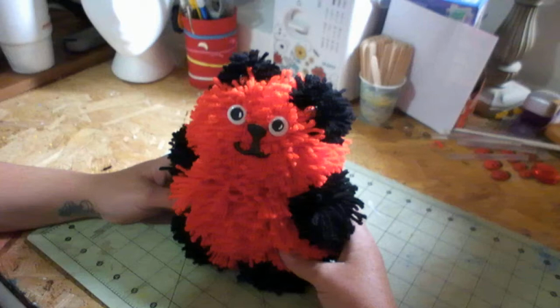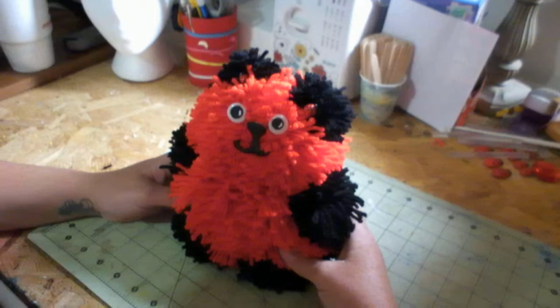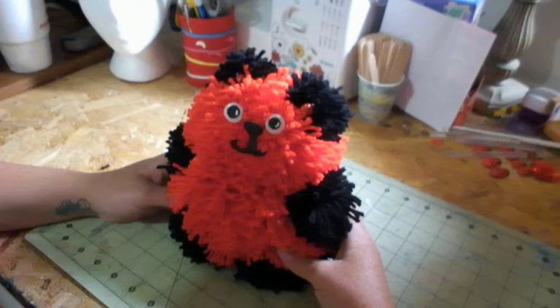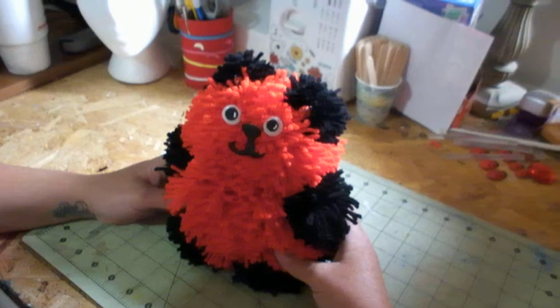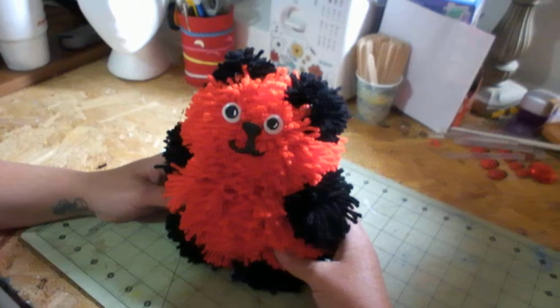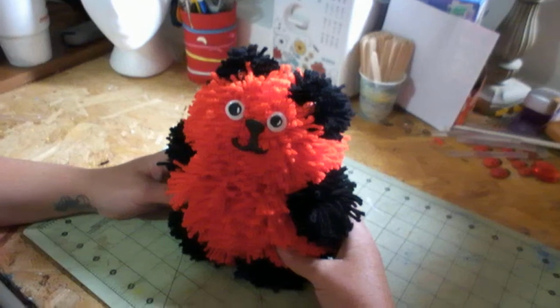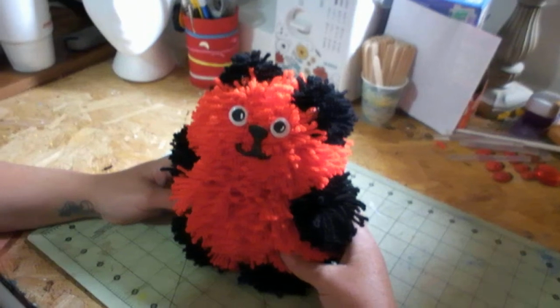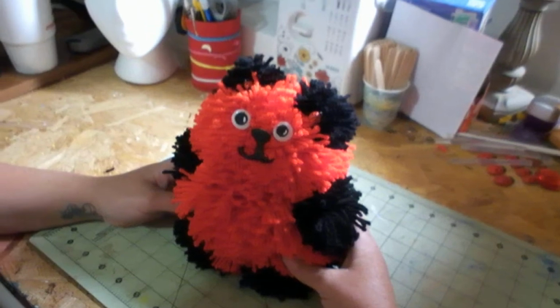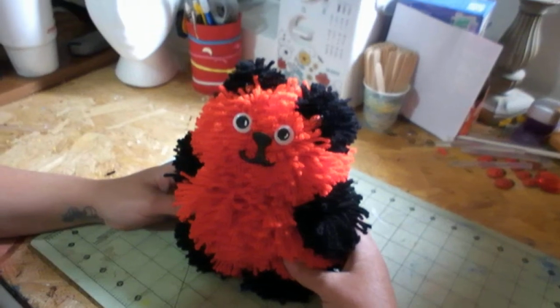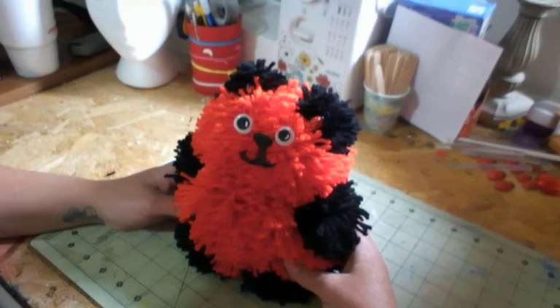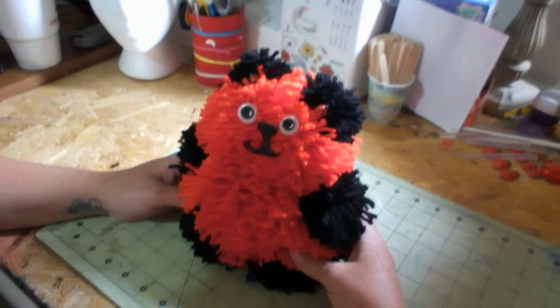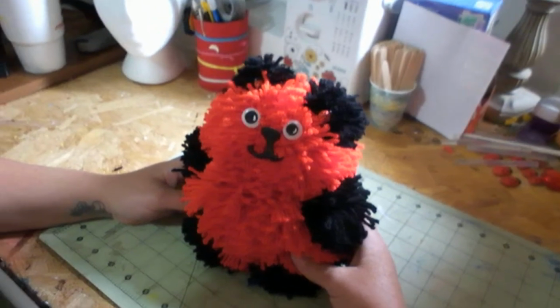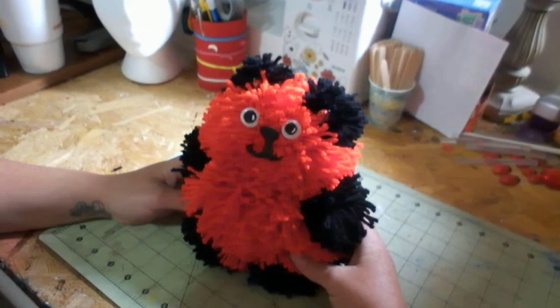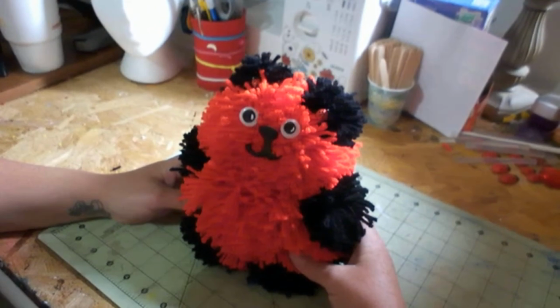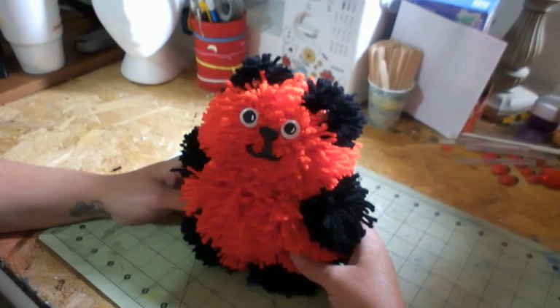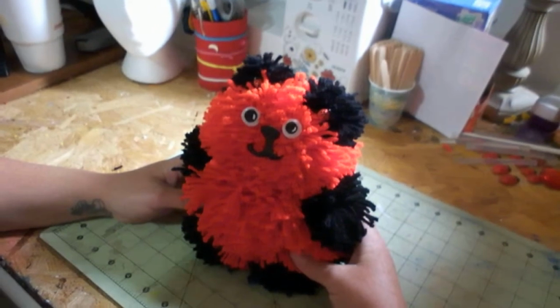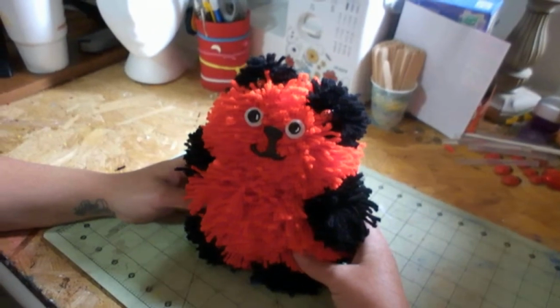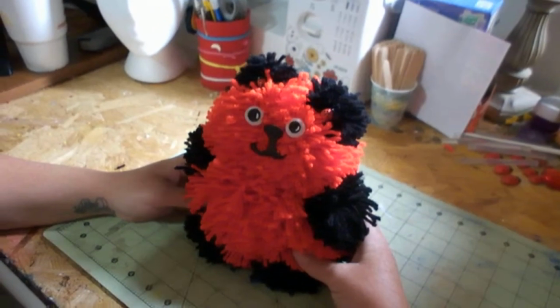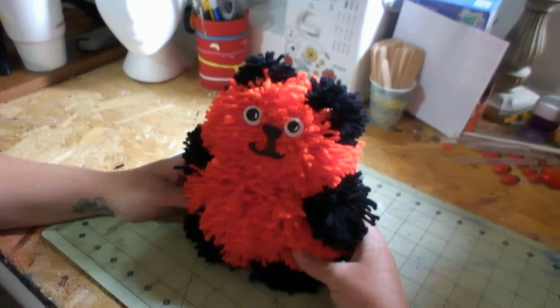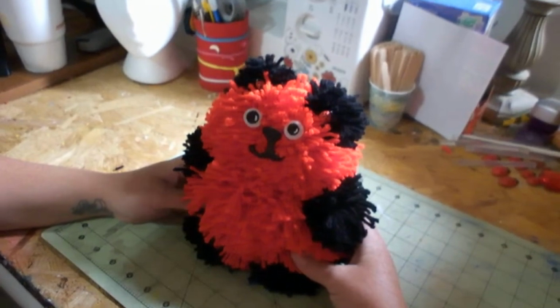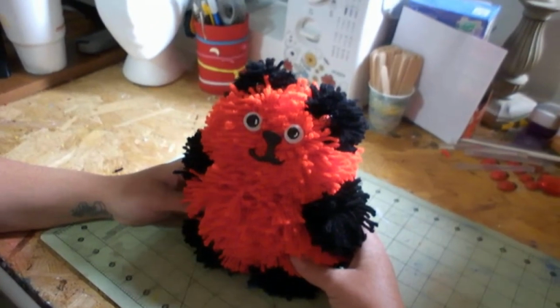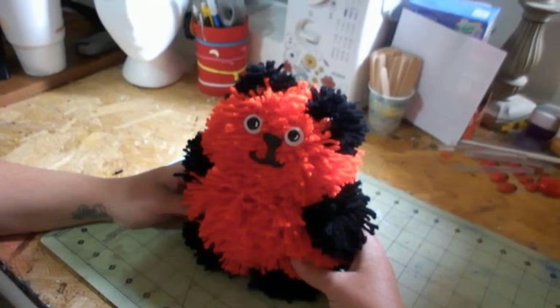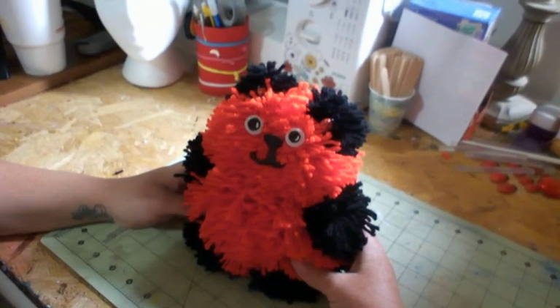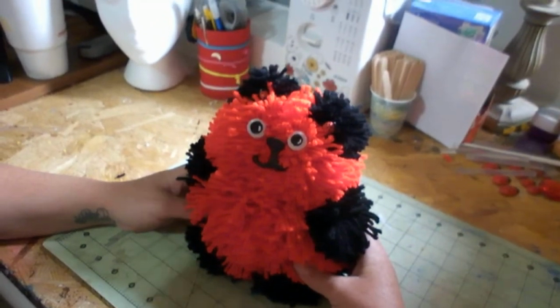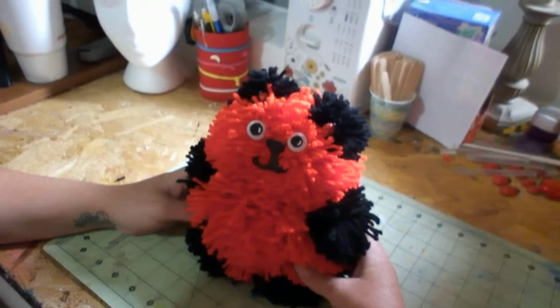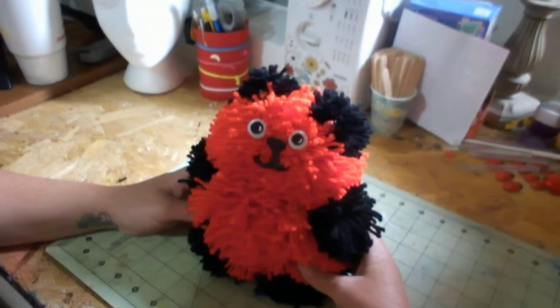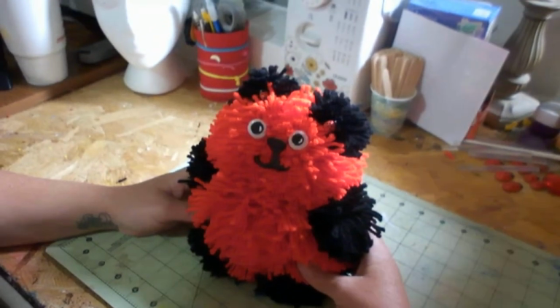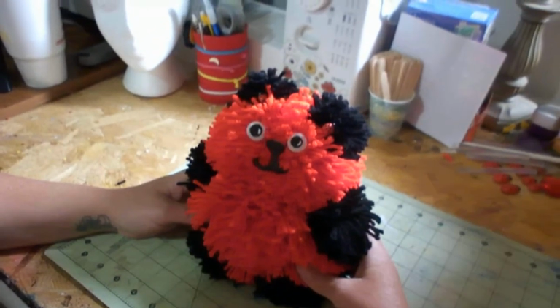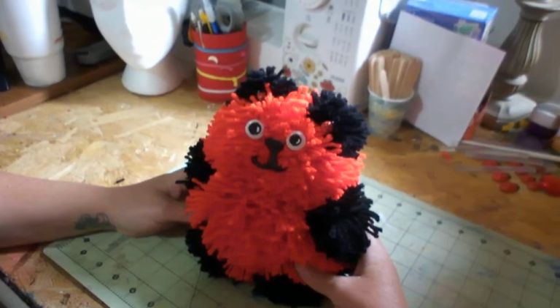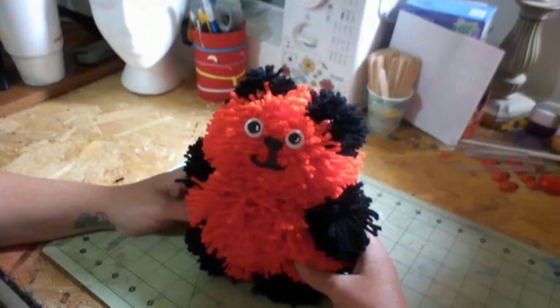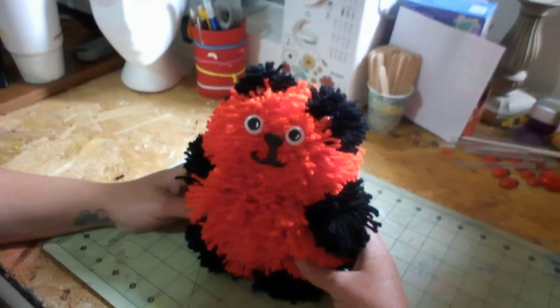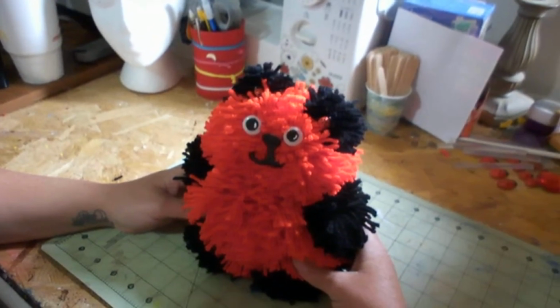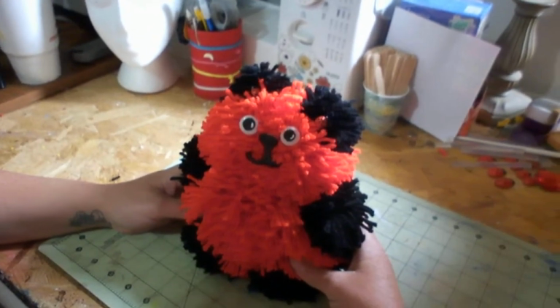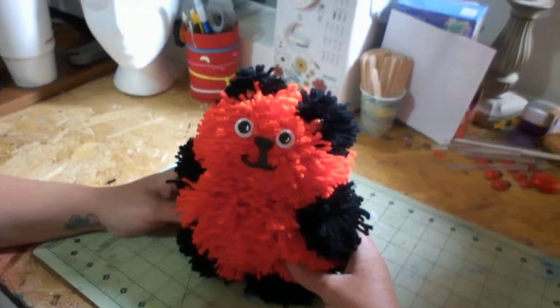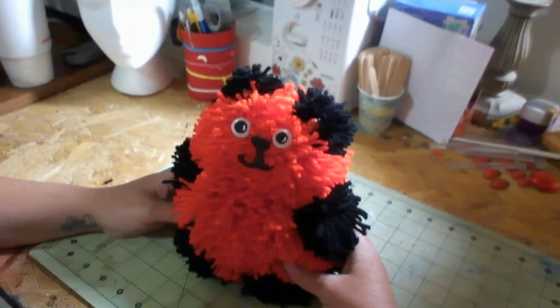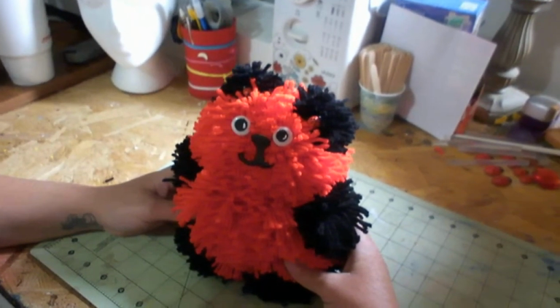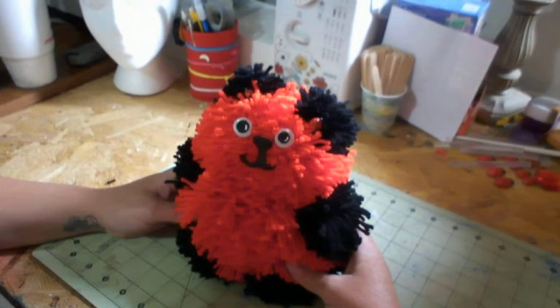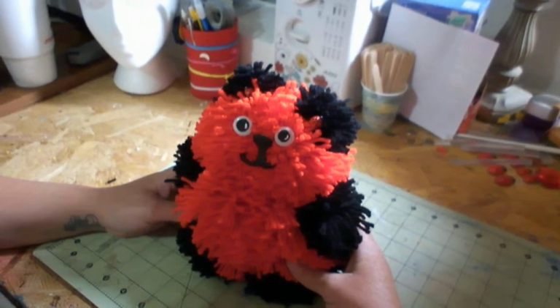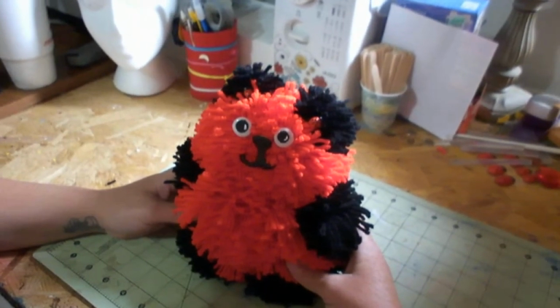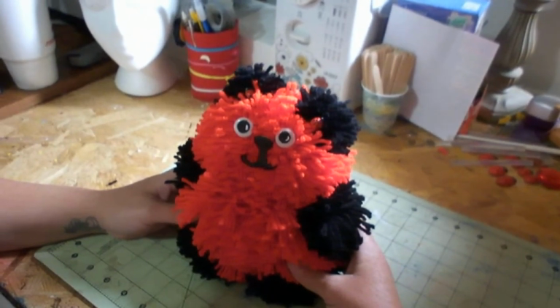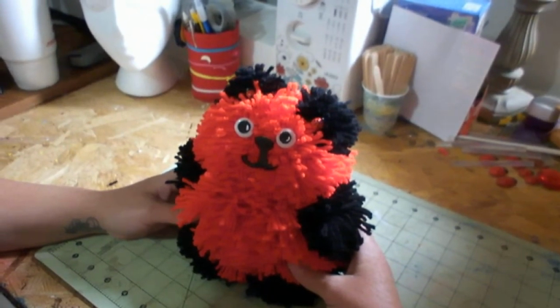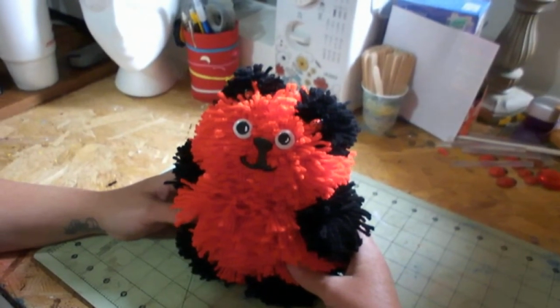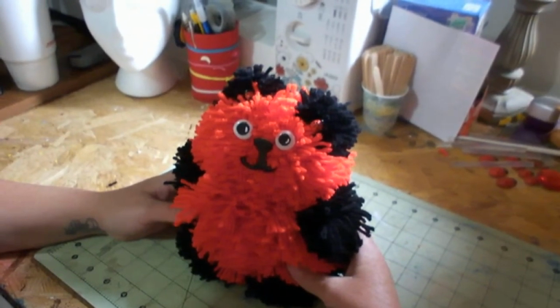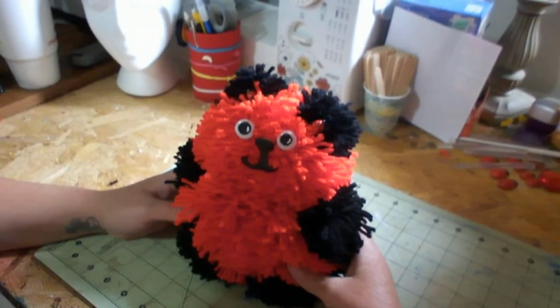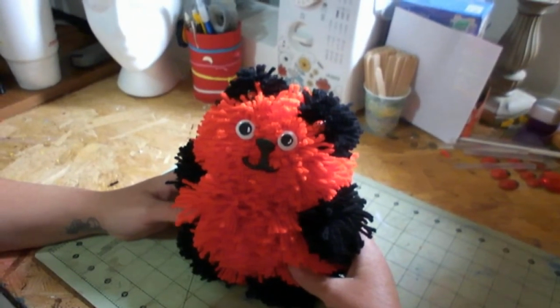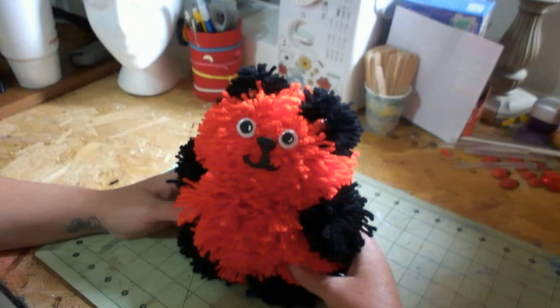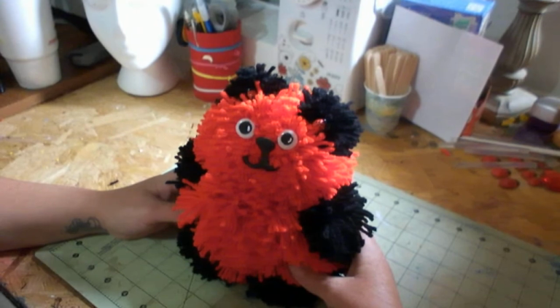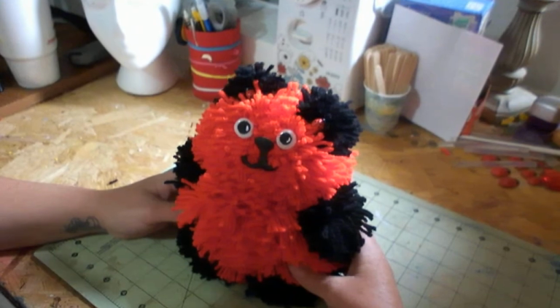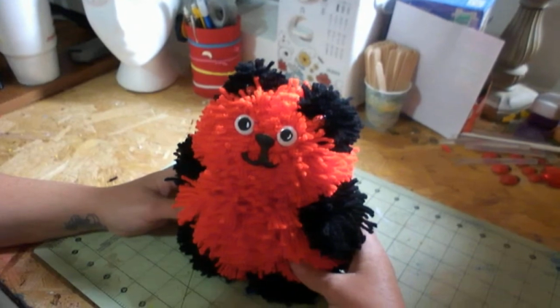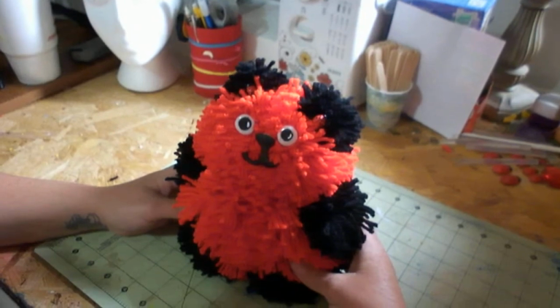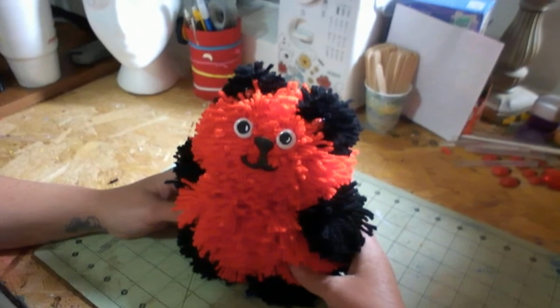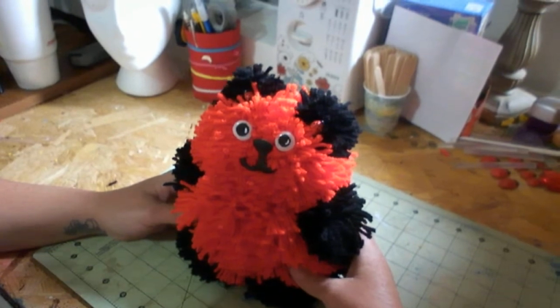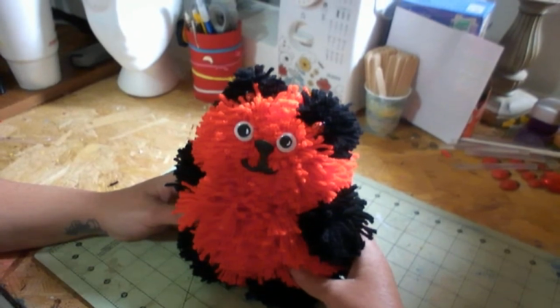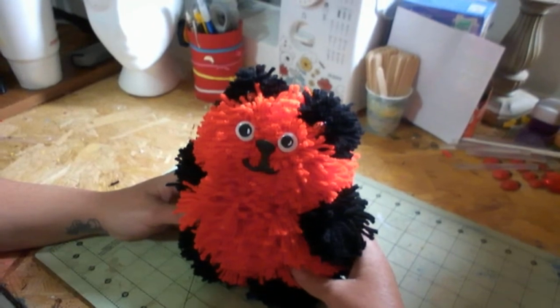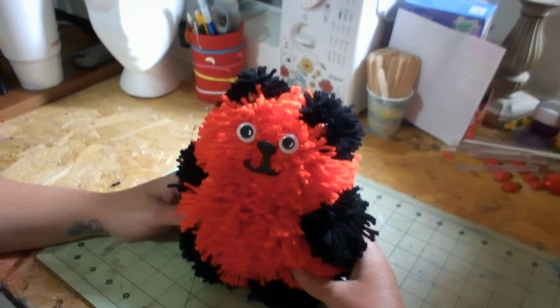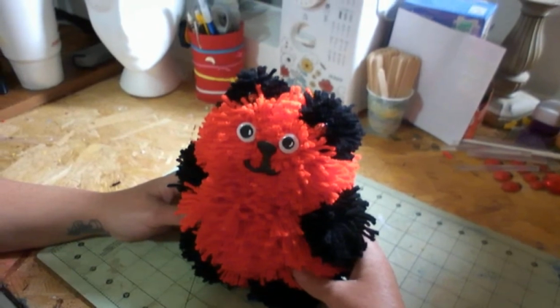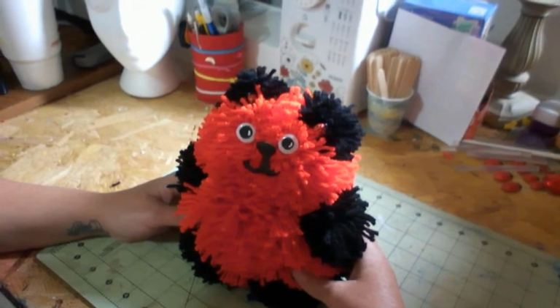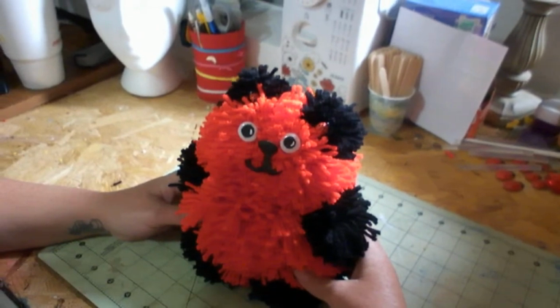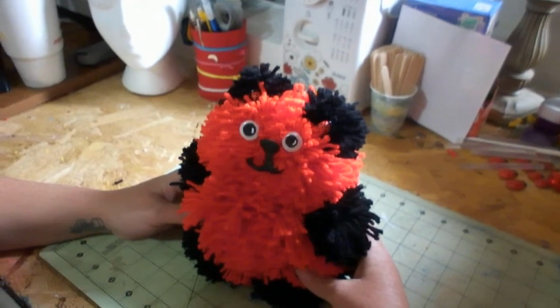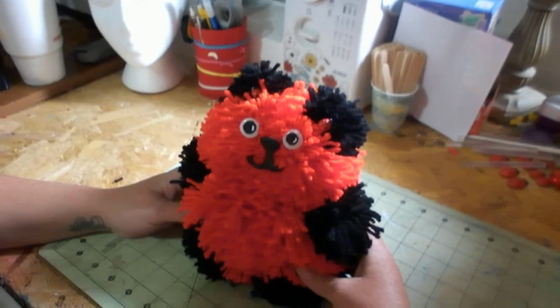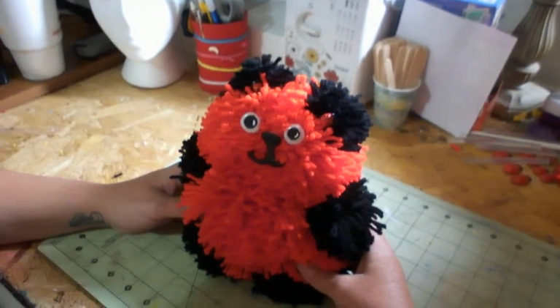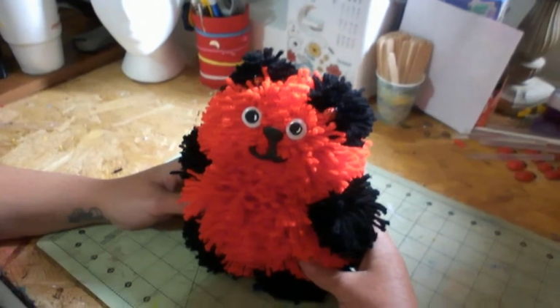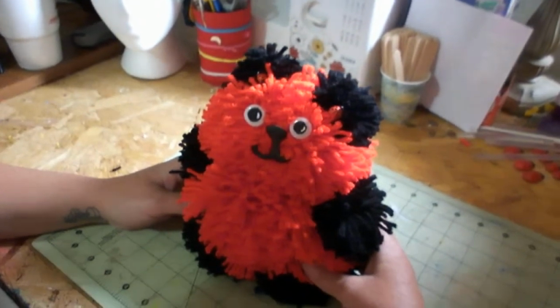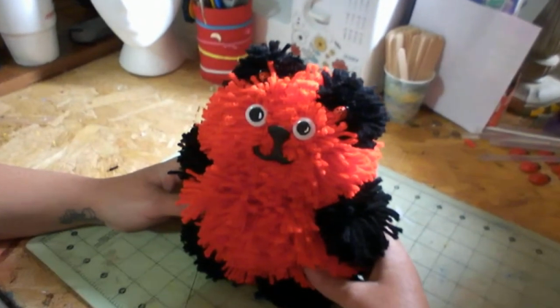In this video, I'm going to show you how to make this pom-pom teddy bear. And hopefully it inspires you to make your own. So stick around and let's get creative.